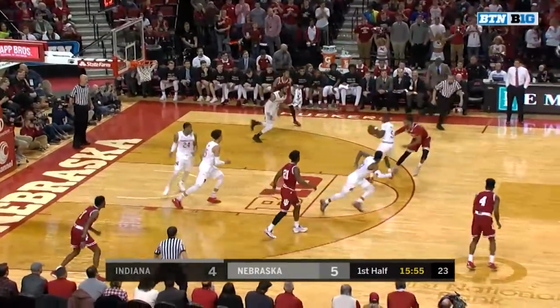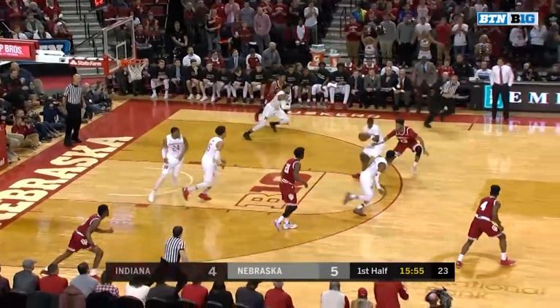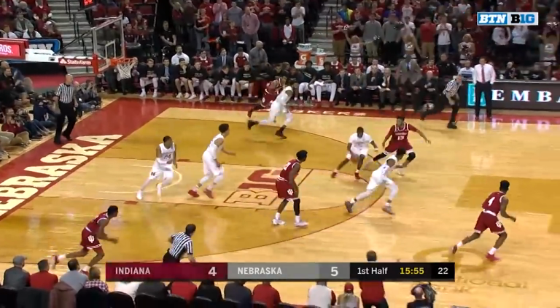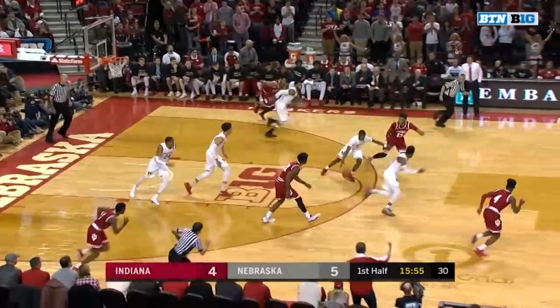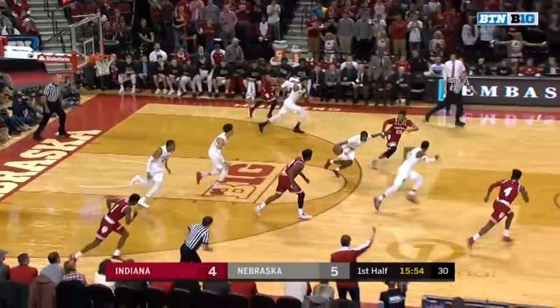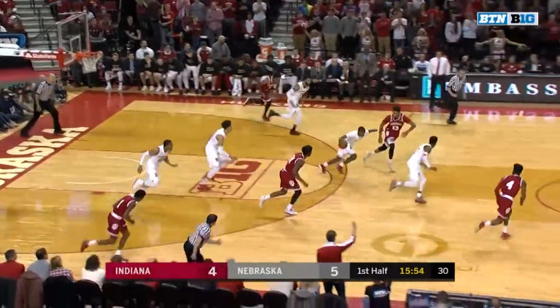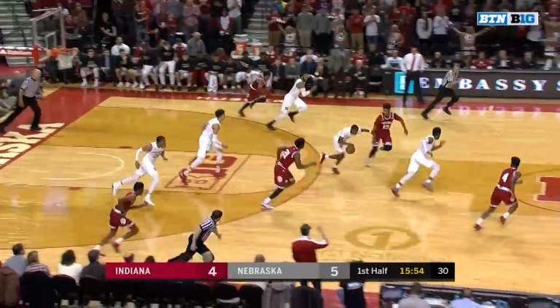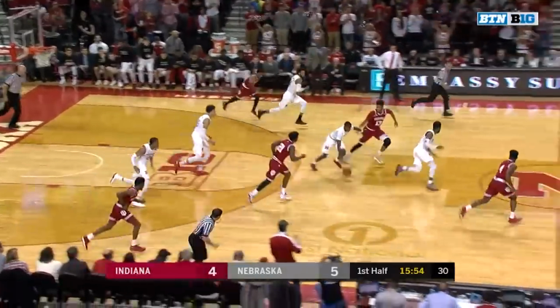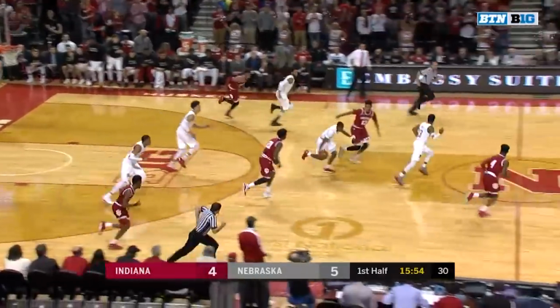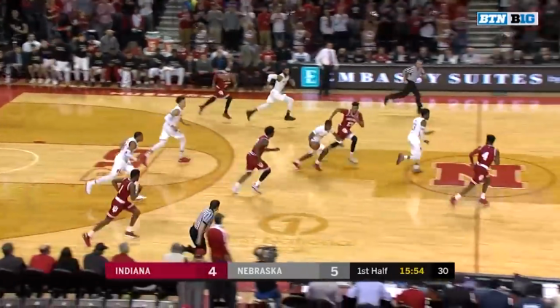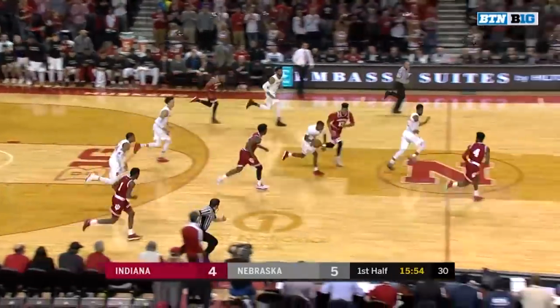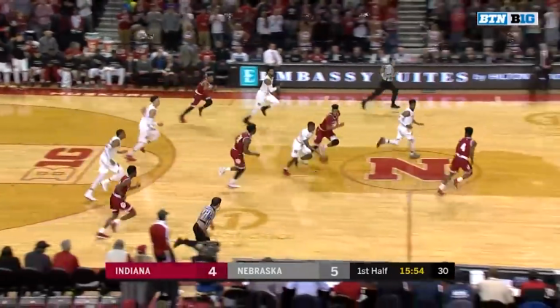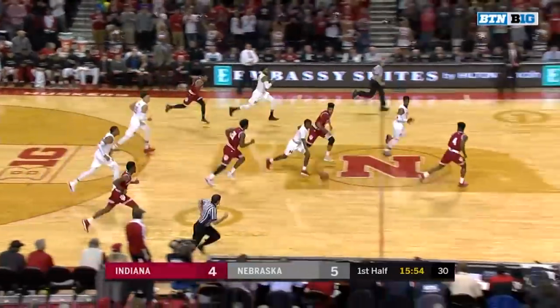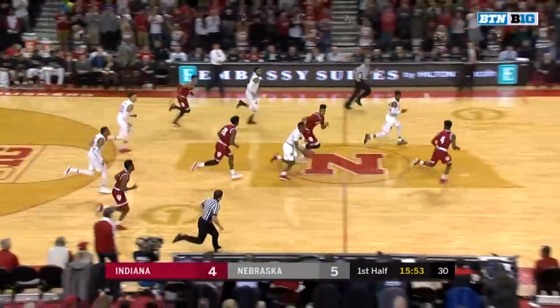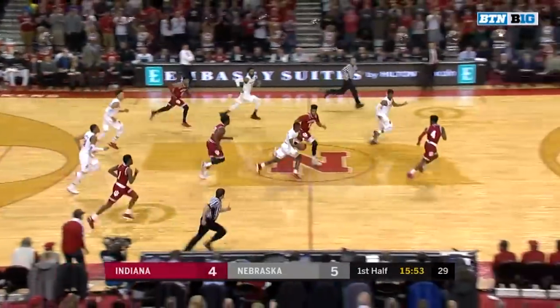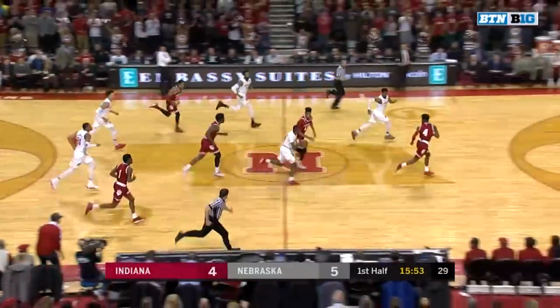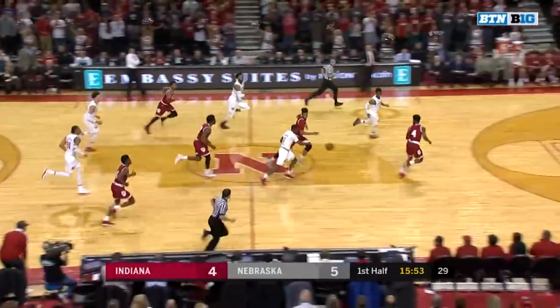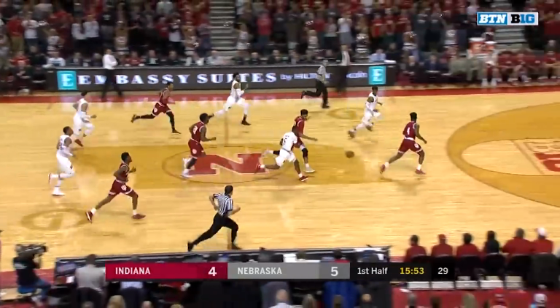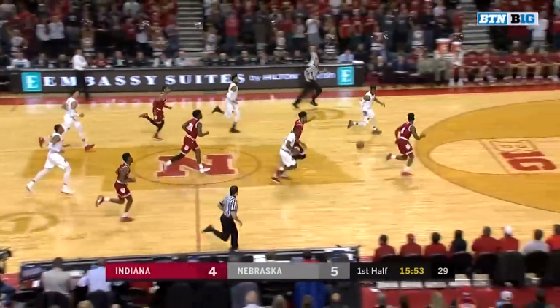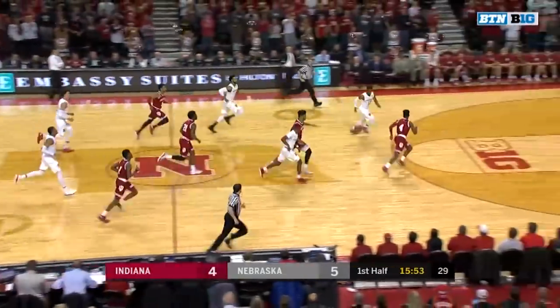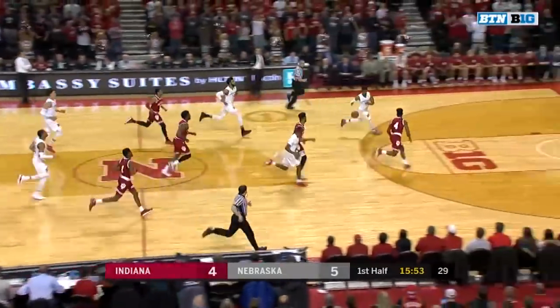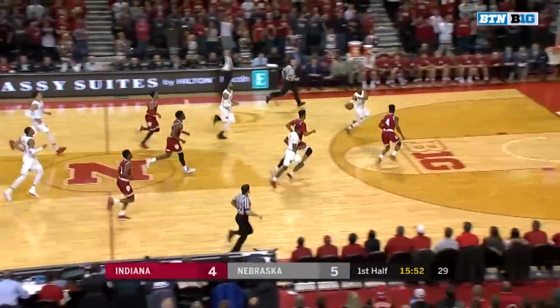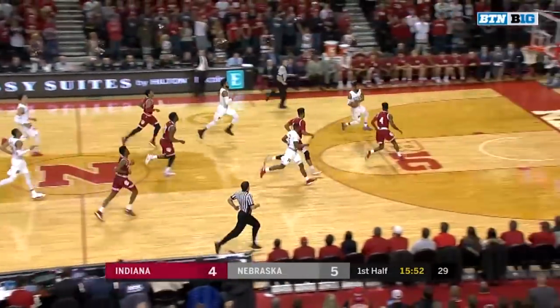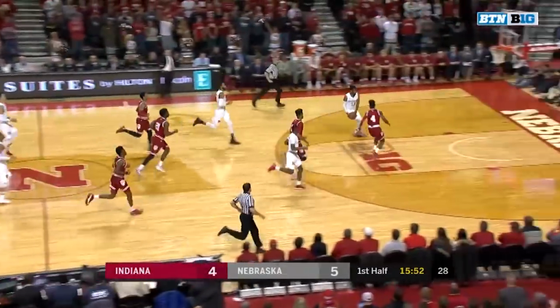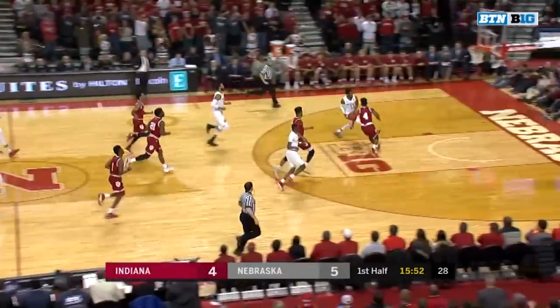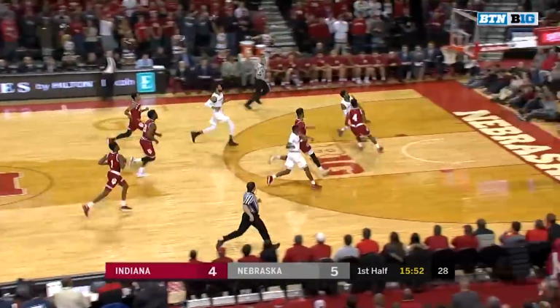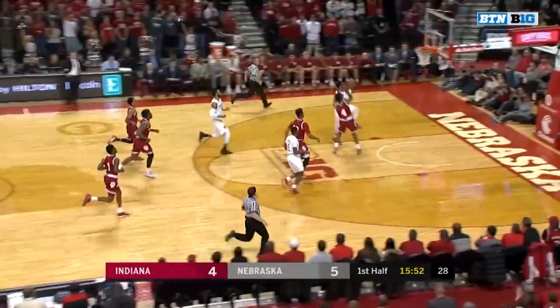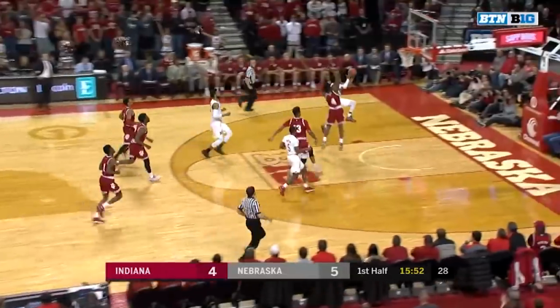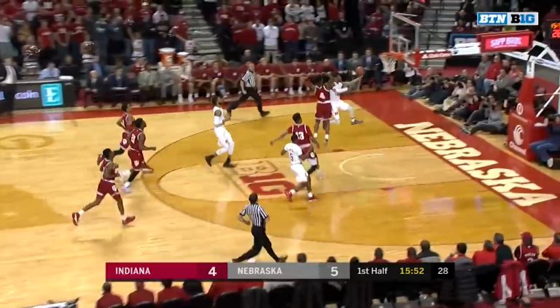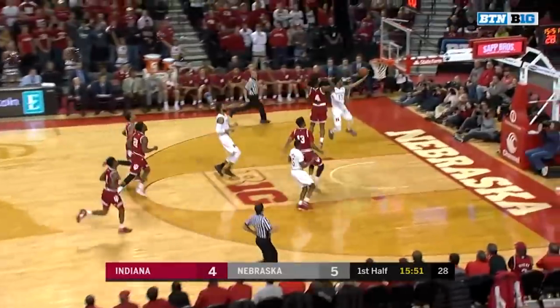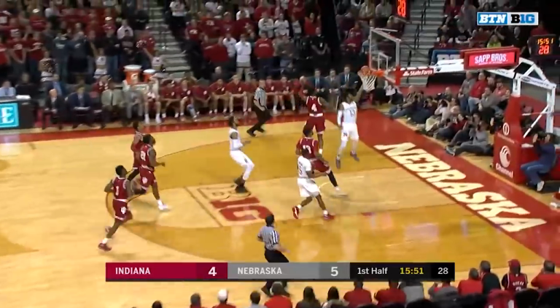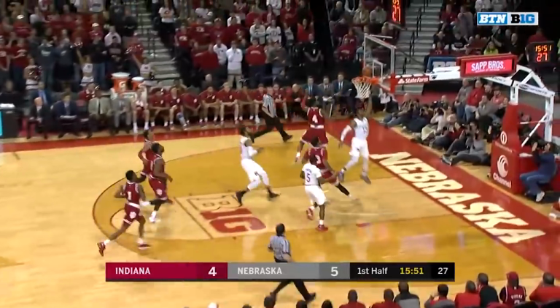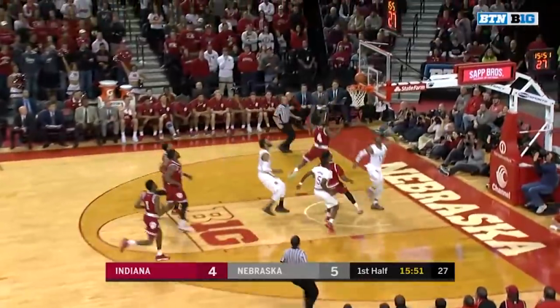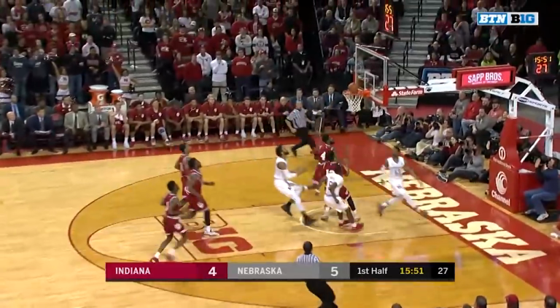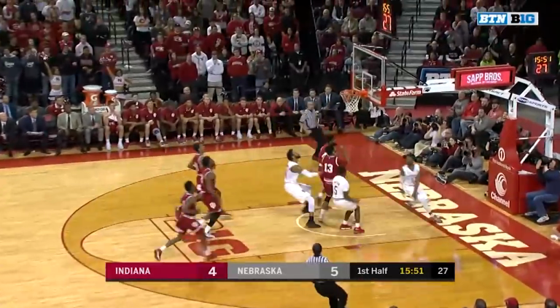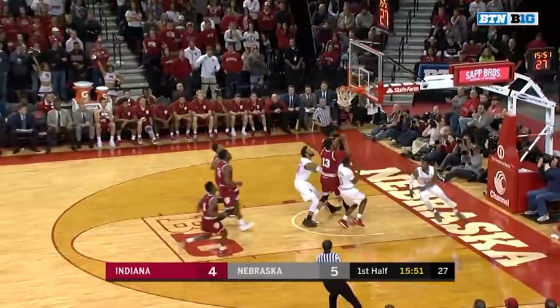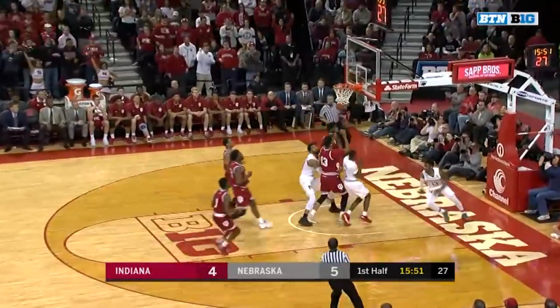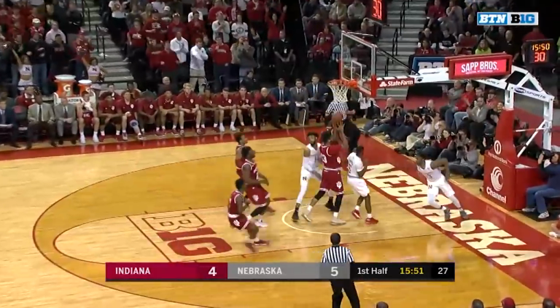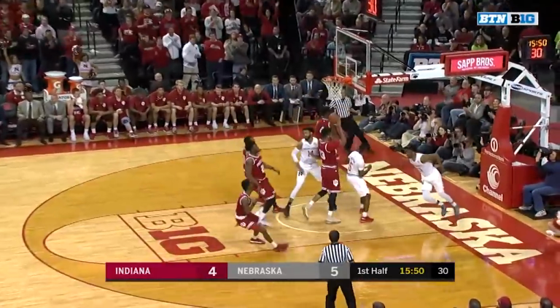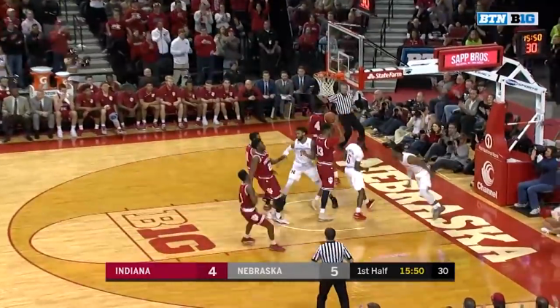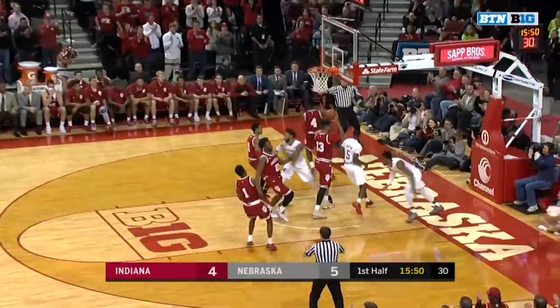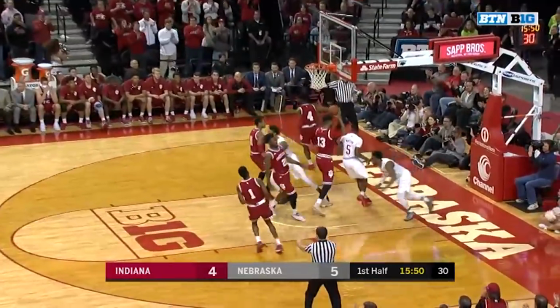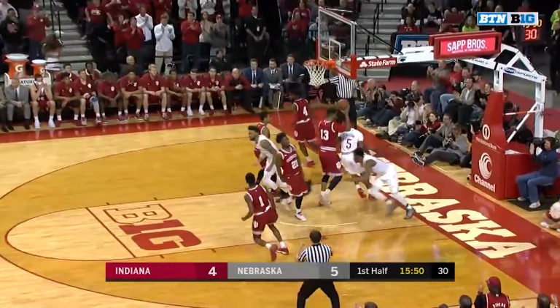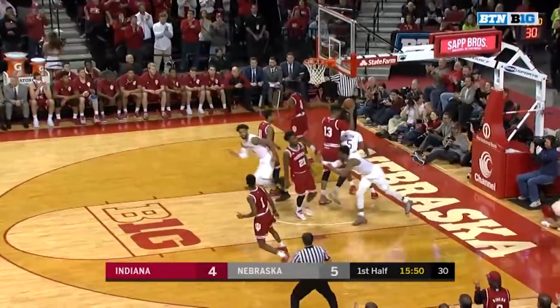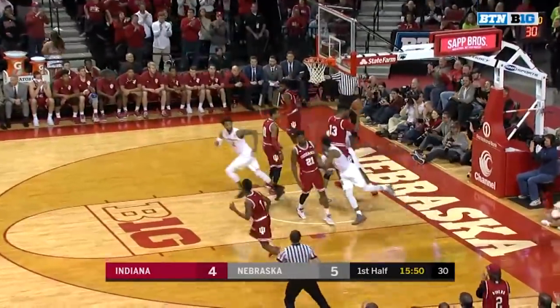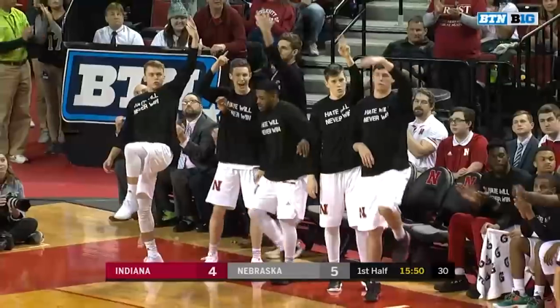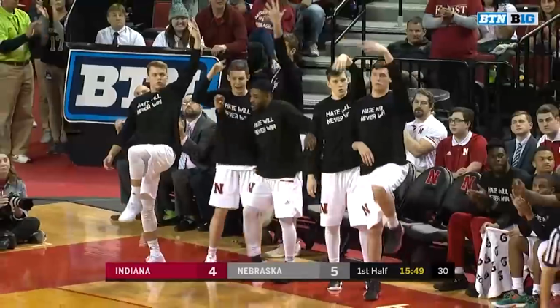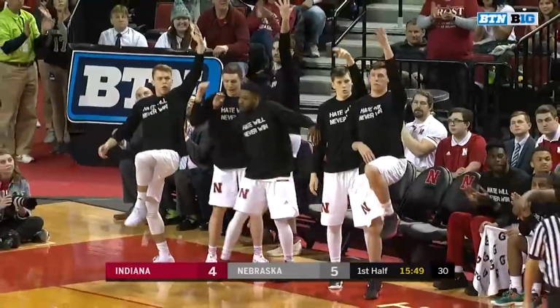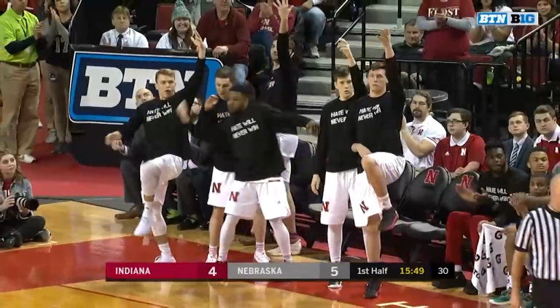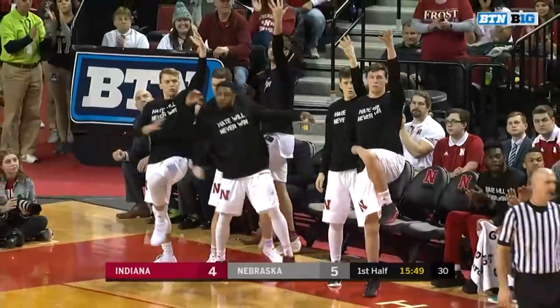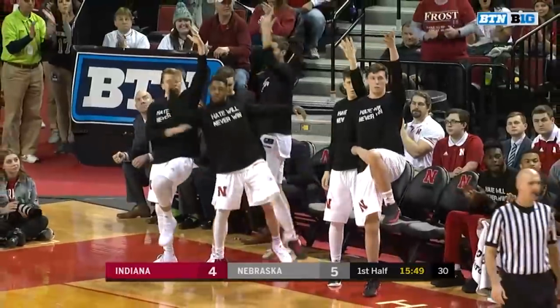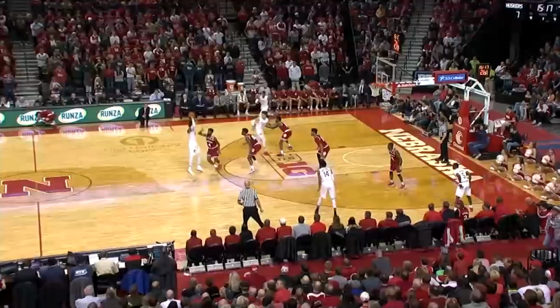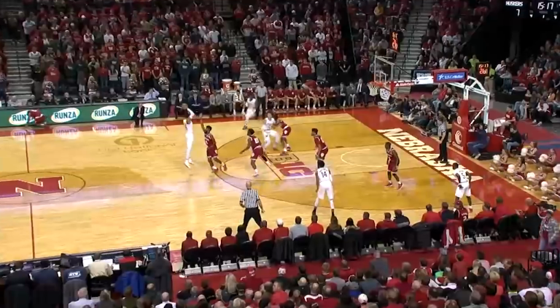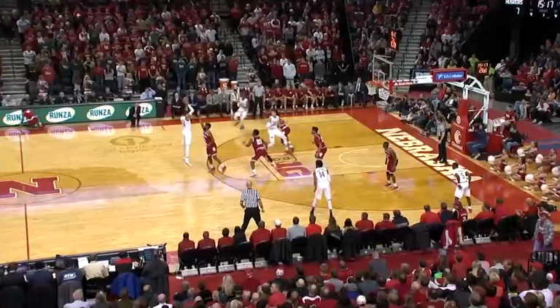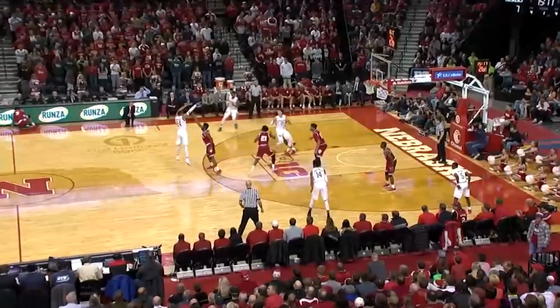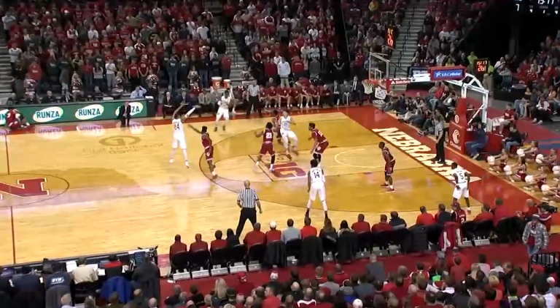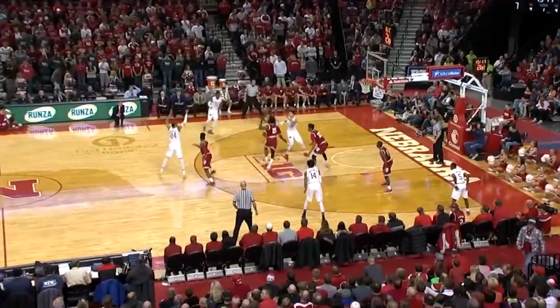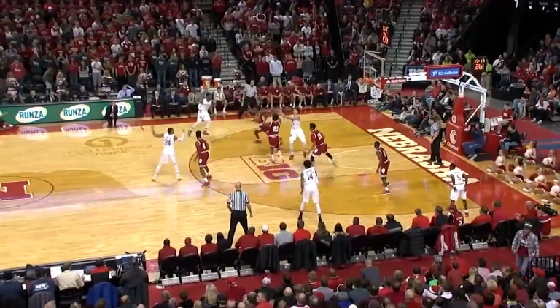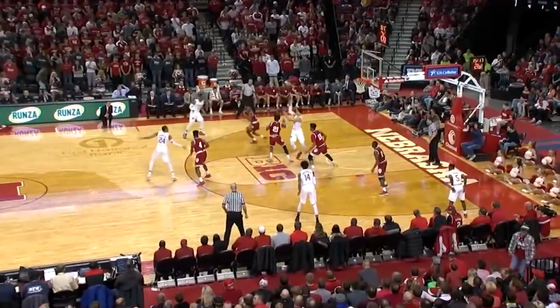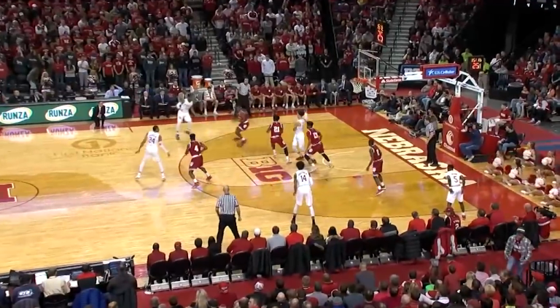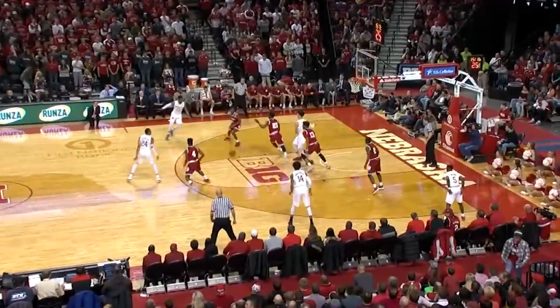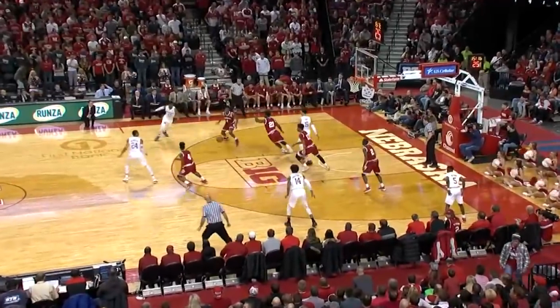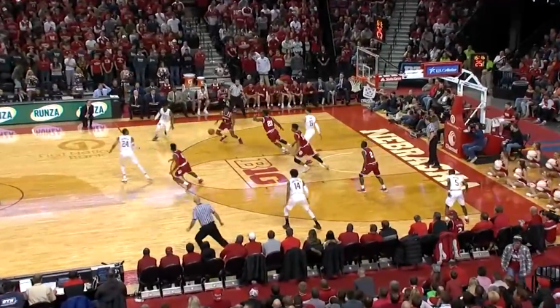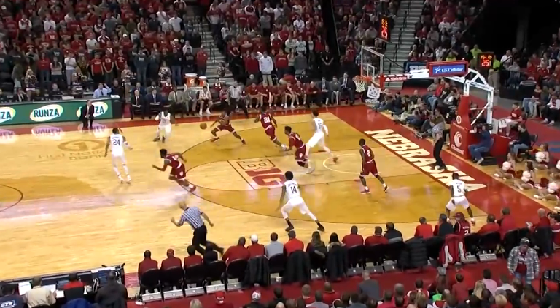Watson with the intercept. Now Glenn Watson — nice push ahead to Gill, and Gill with a left hand. Glenn O'Gram and Archie Miller's first year.